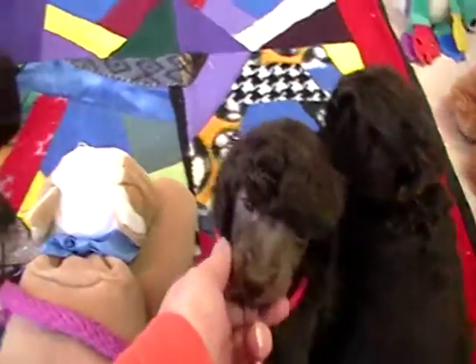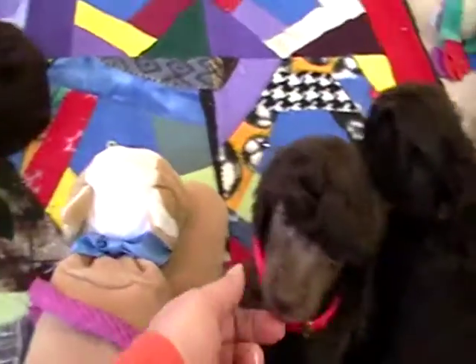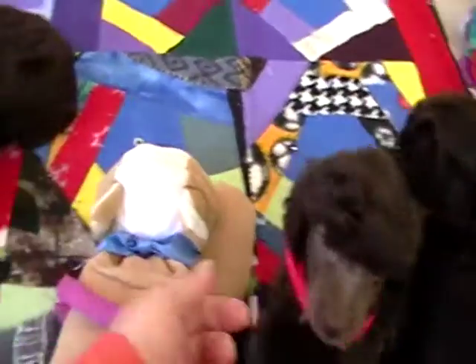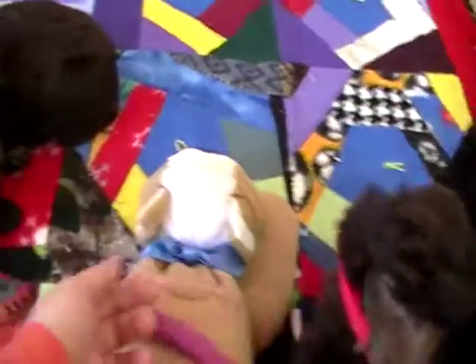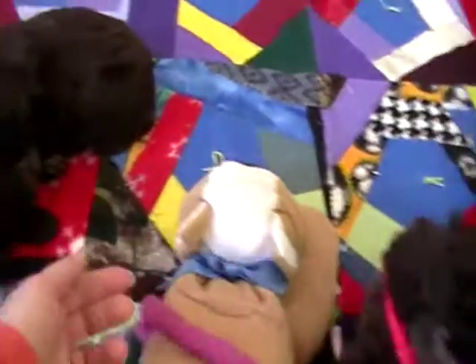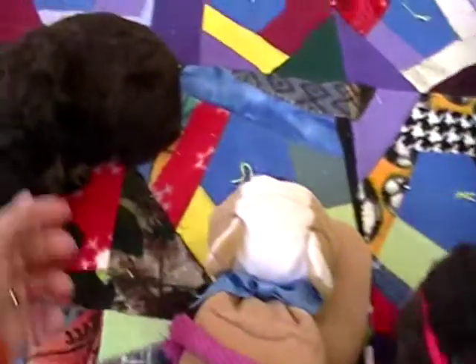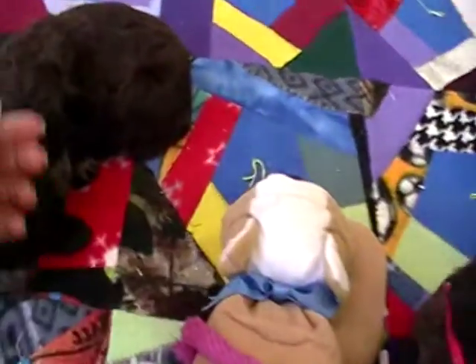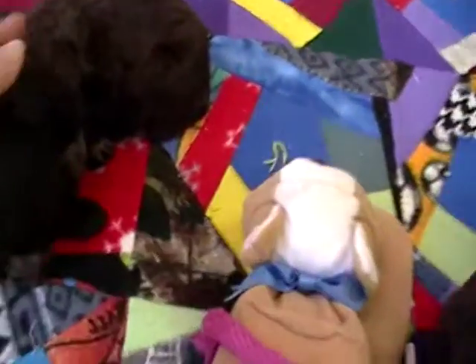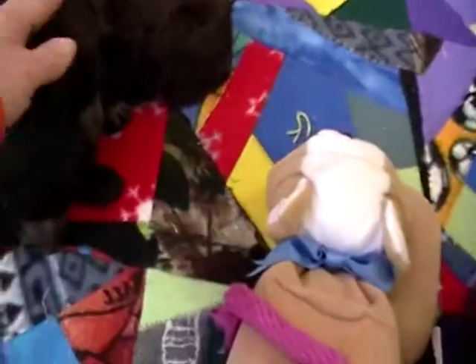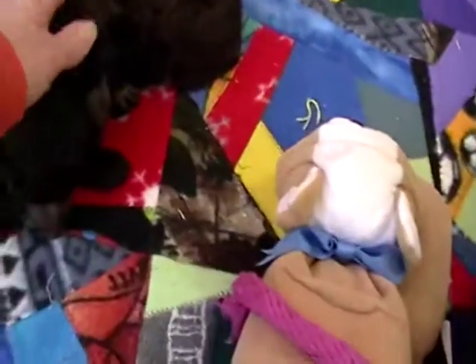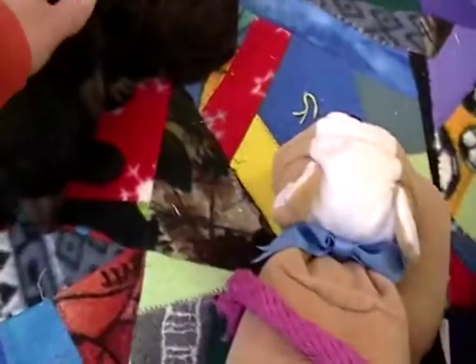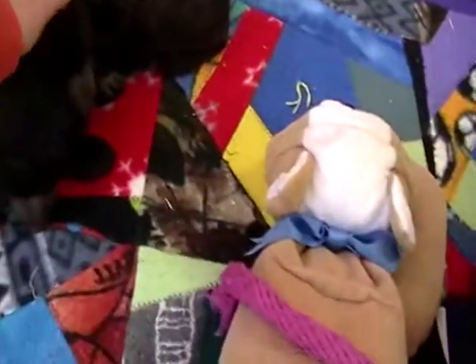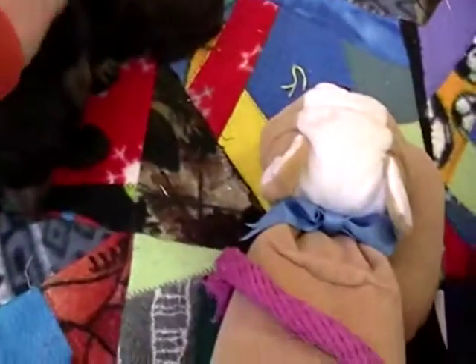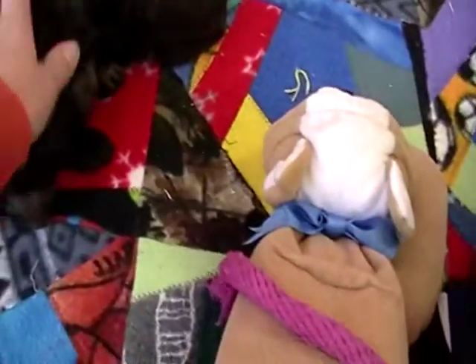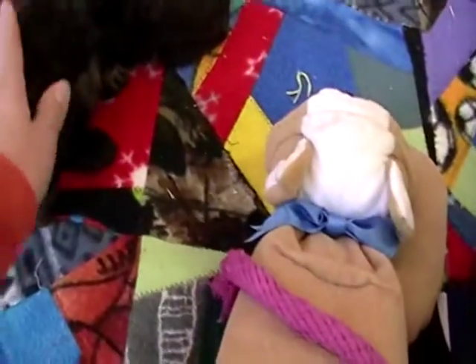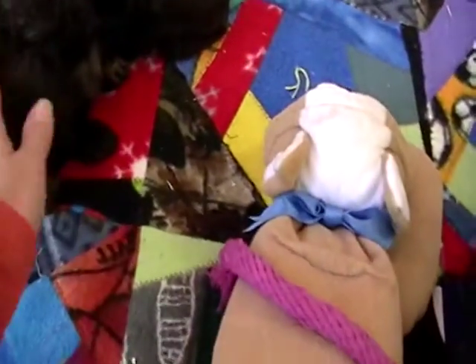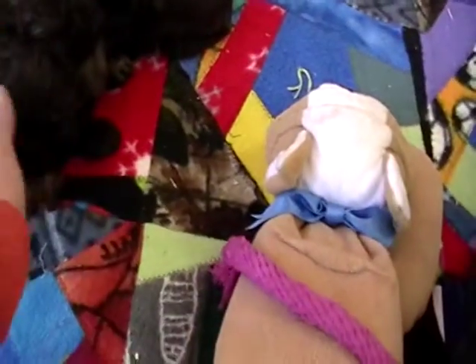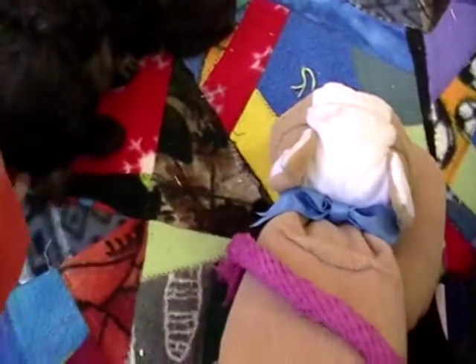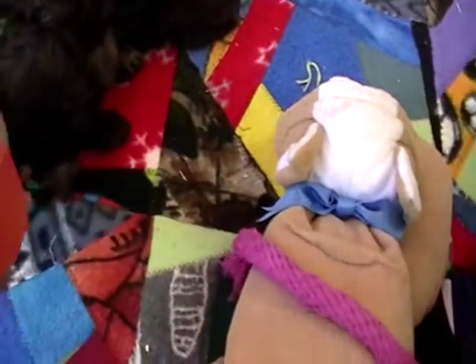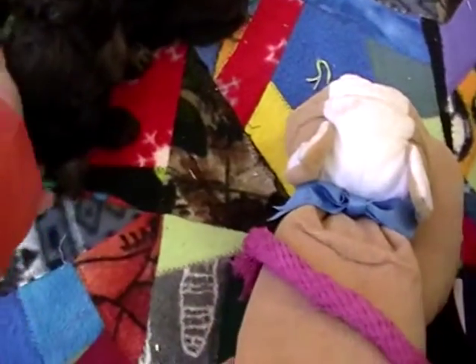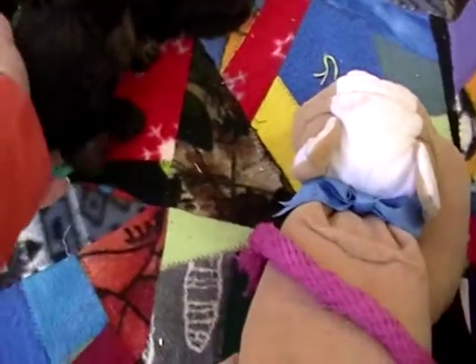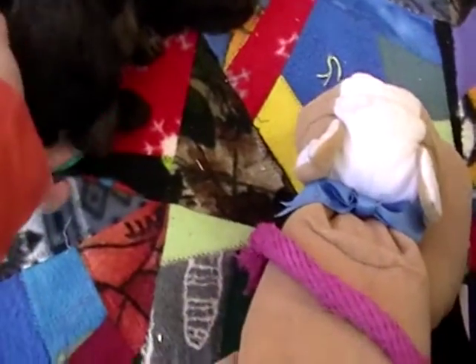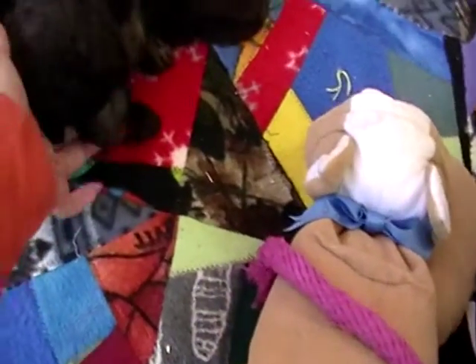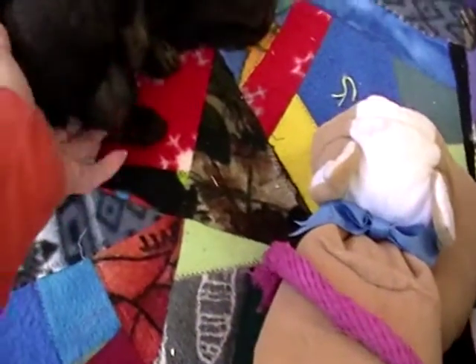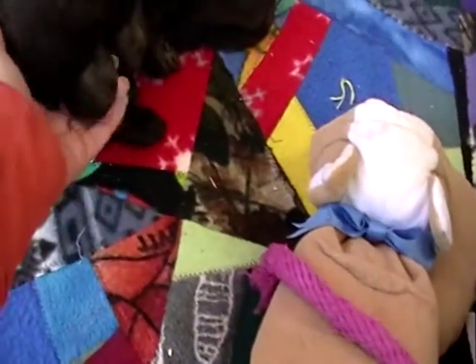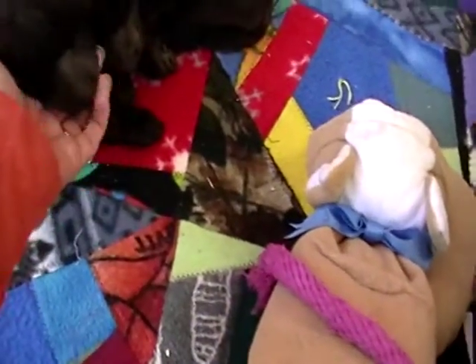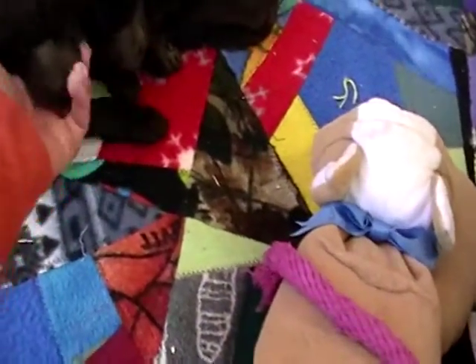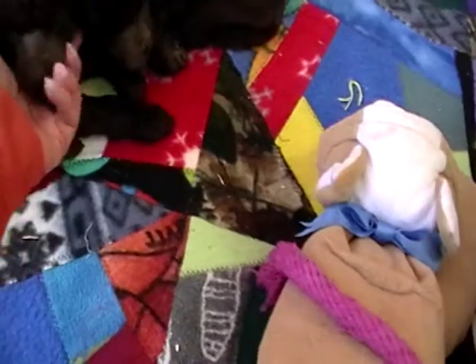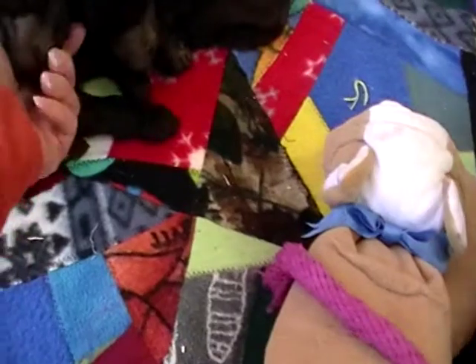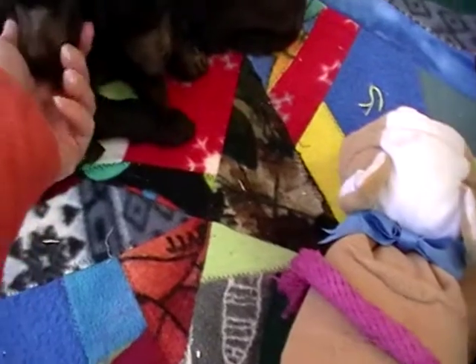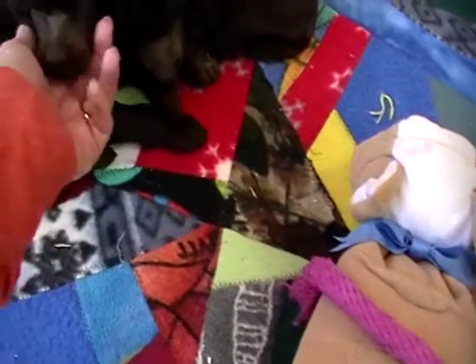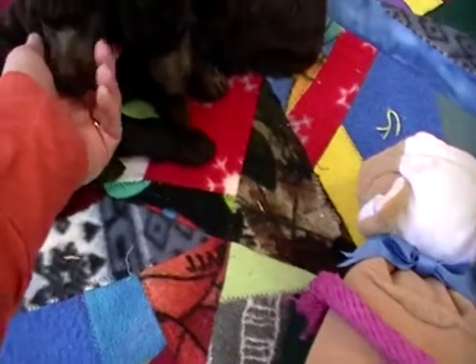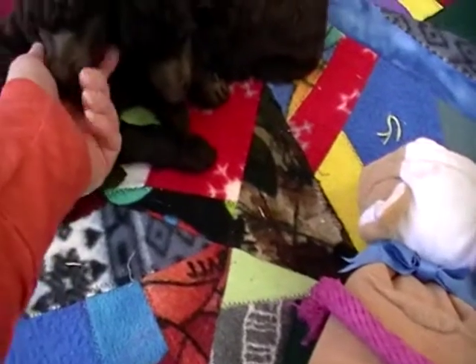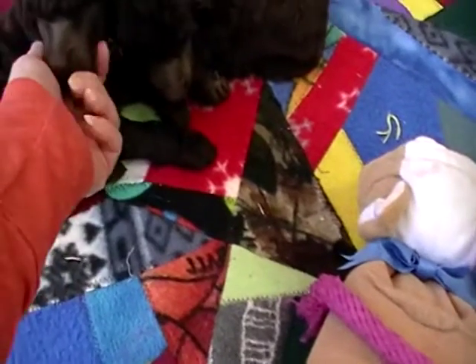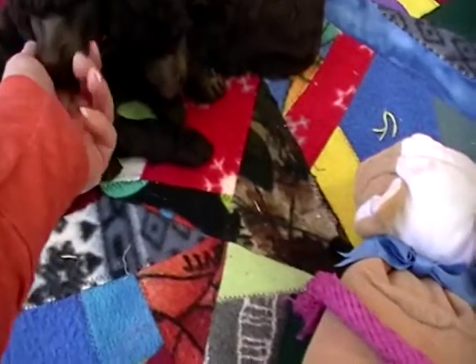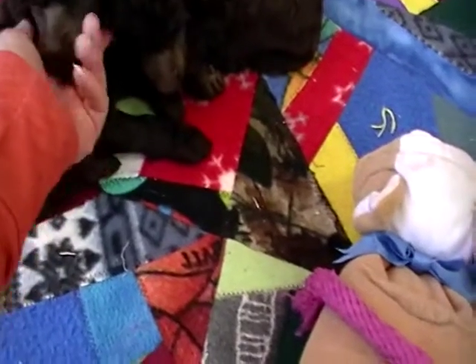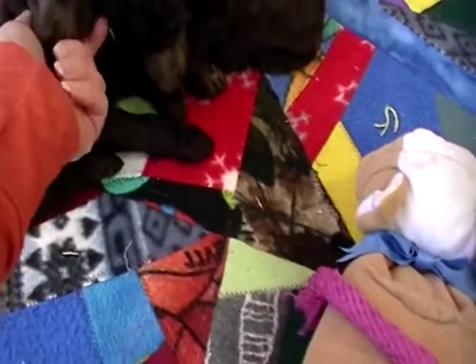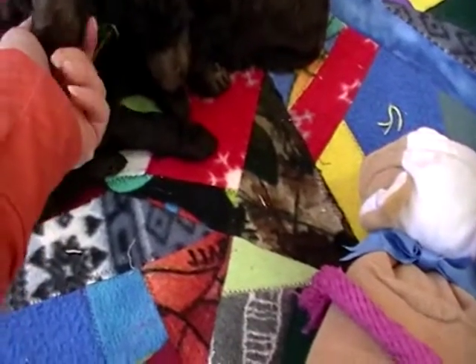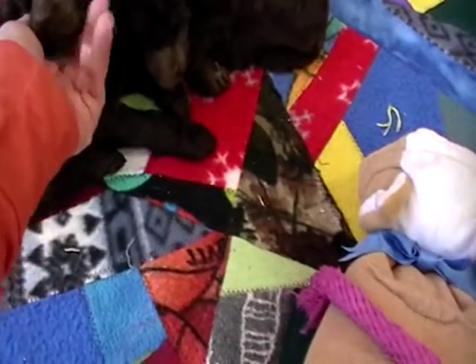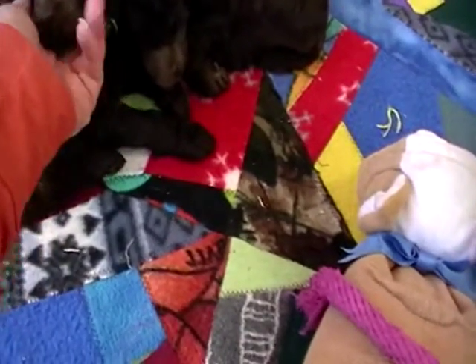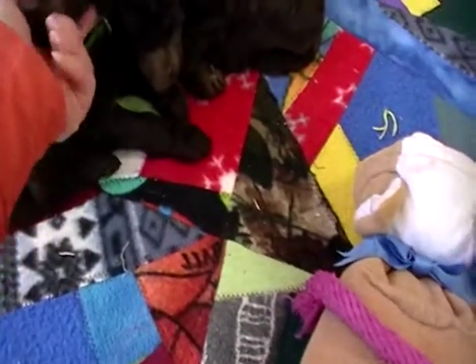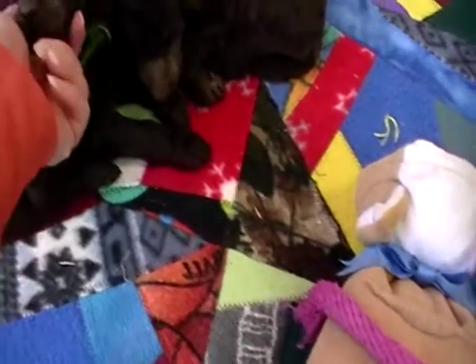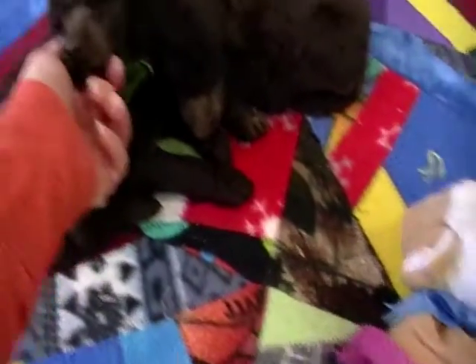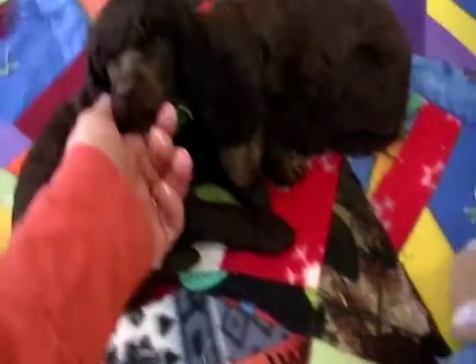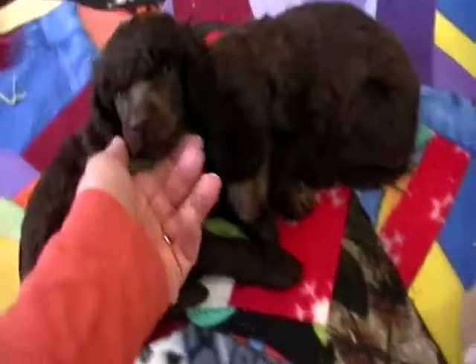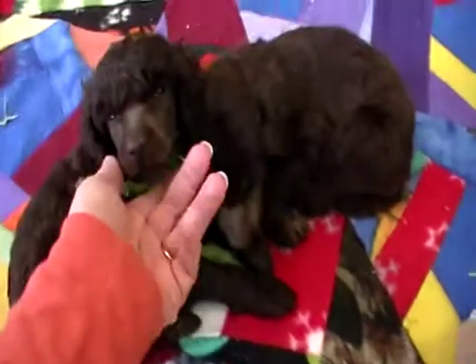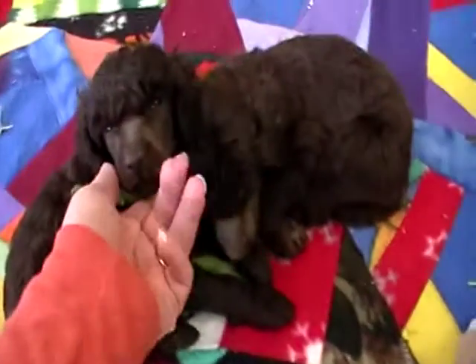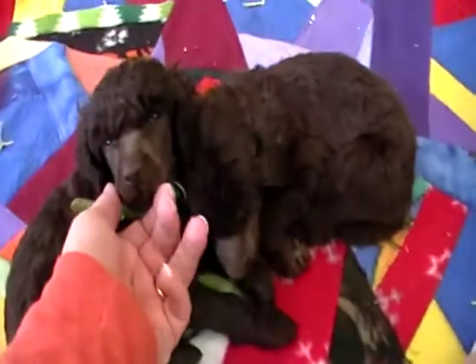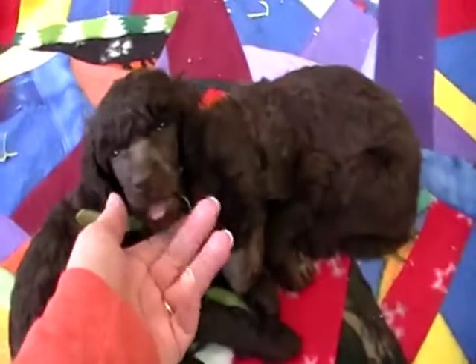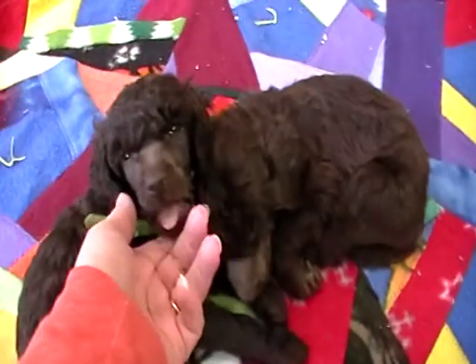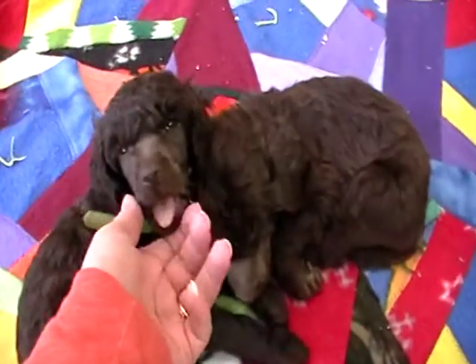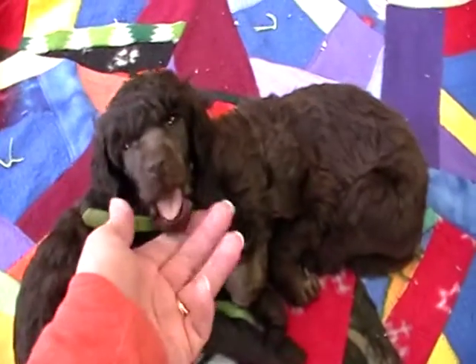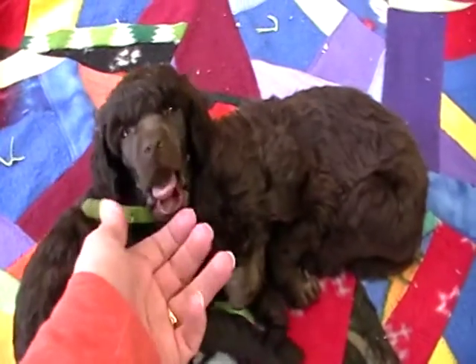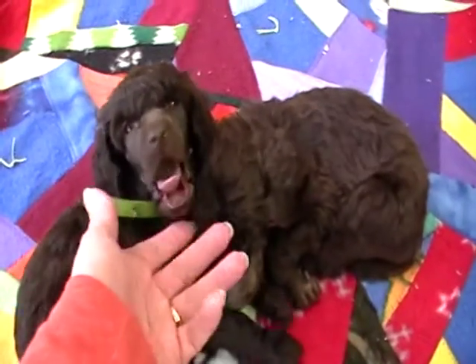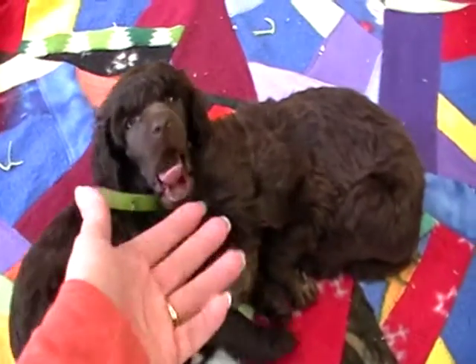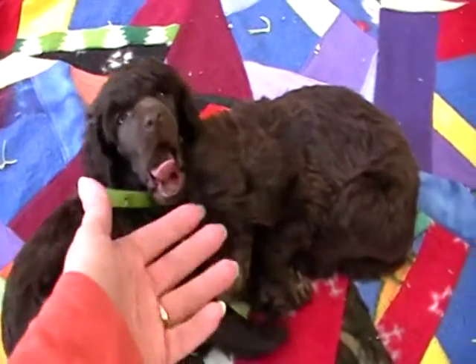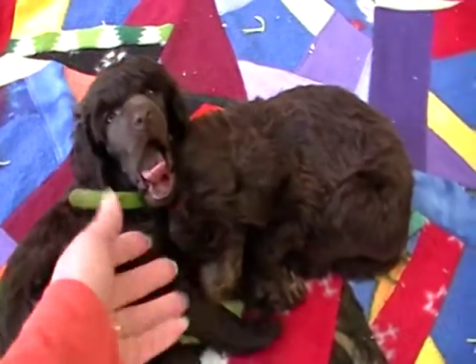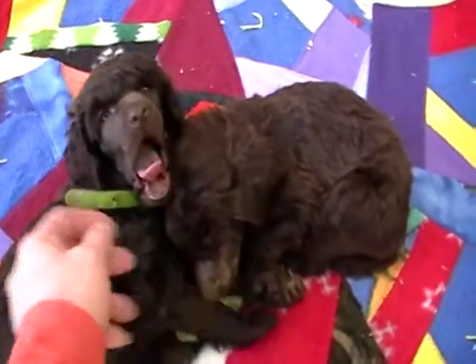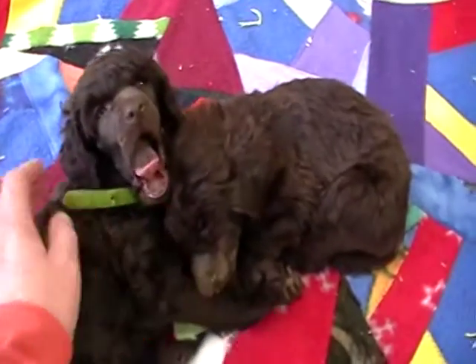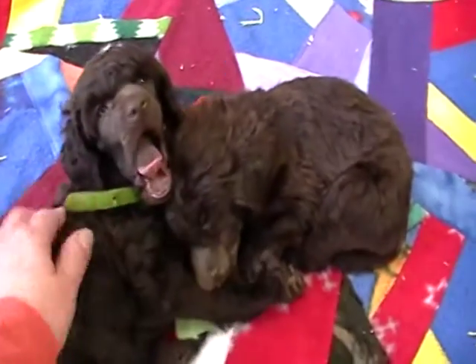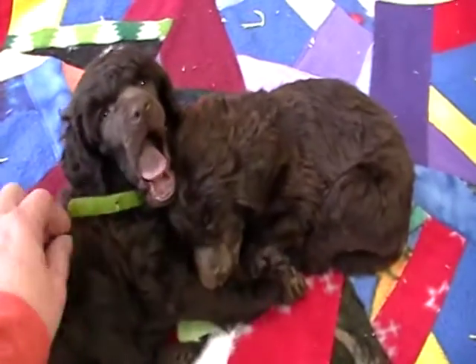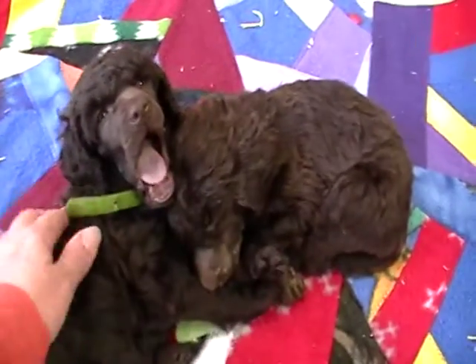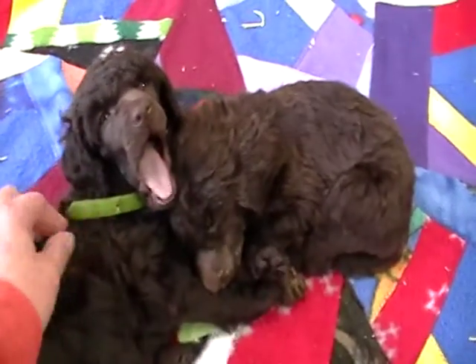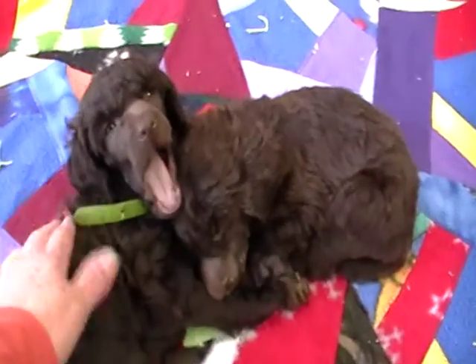And then I have Green Collar here, Shorty. He's already spoken for.